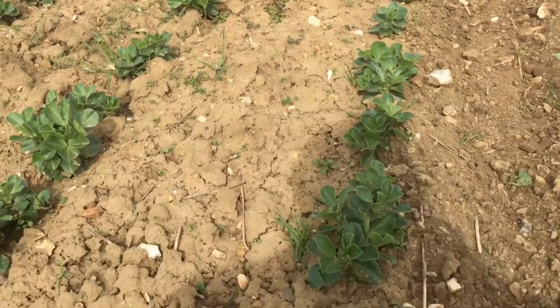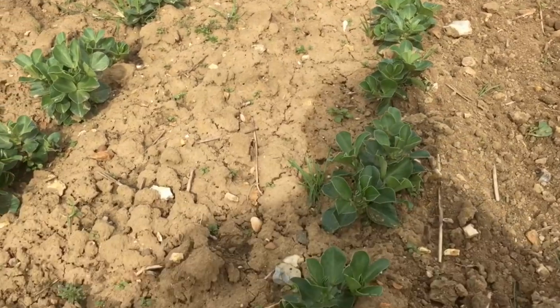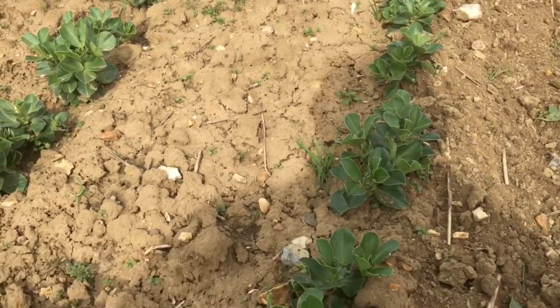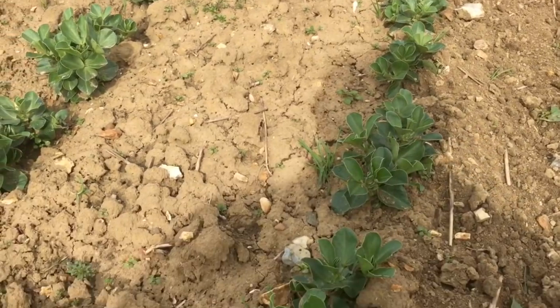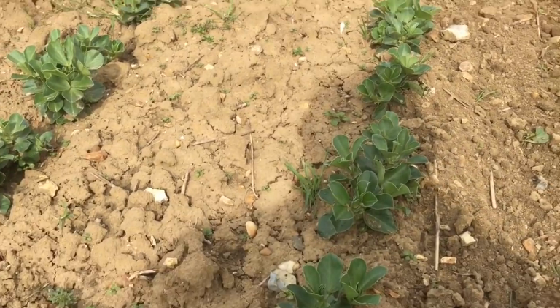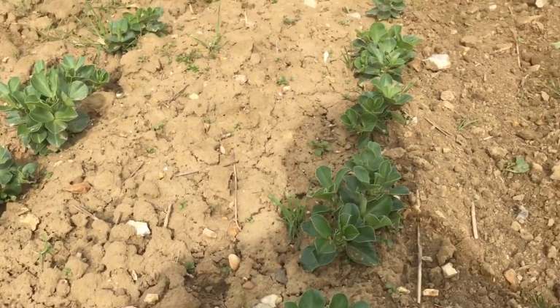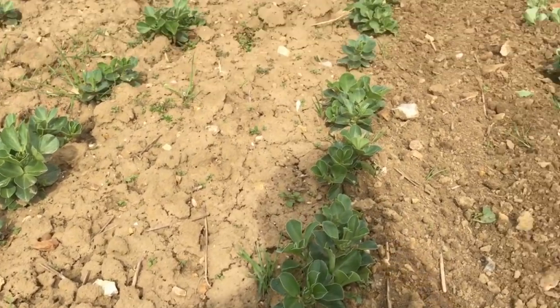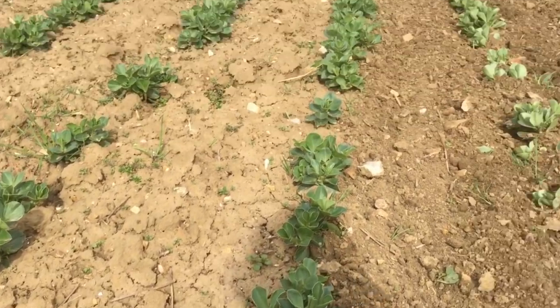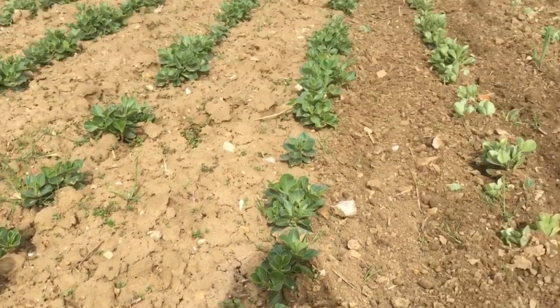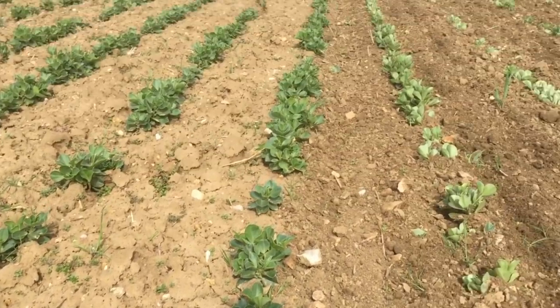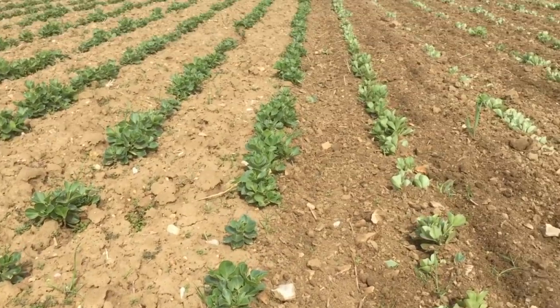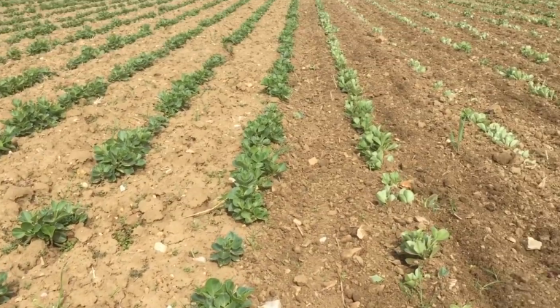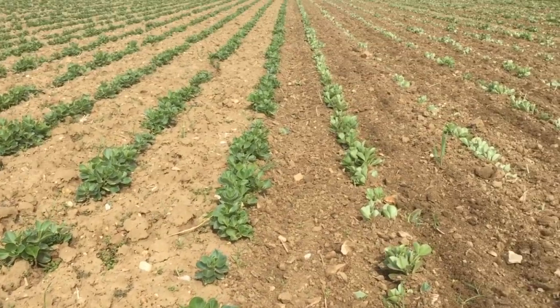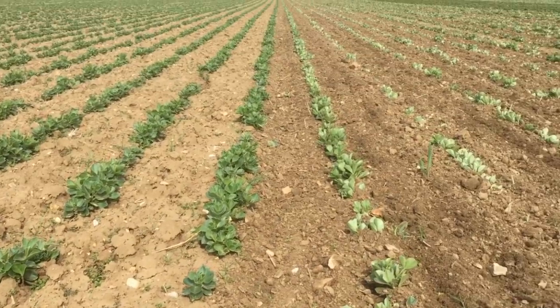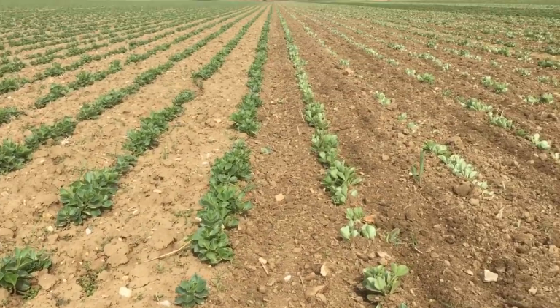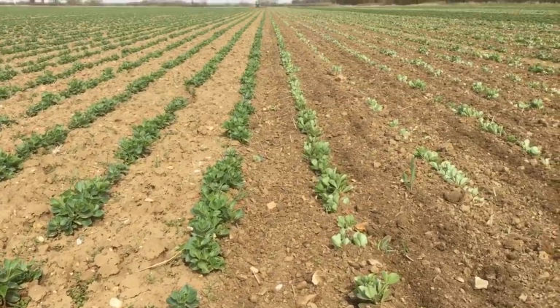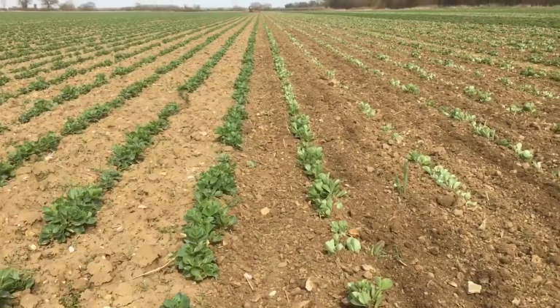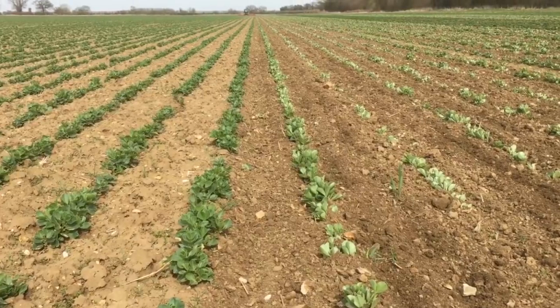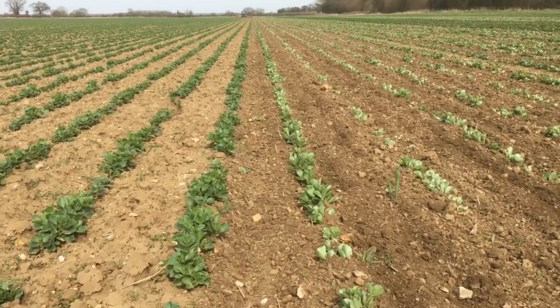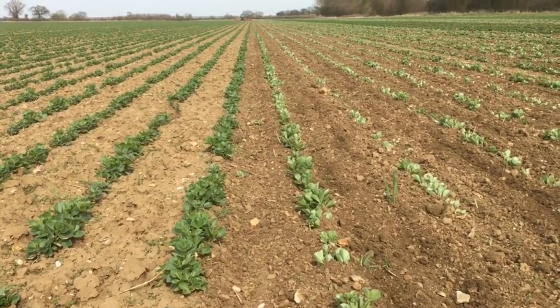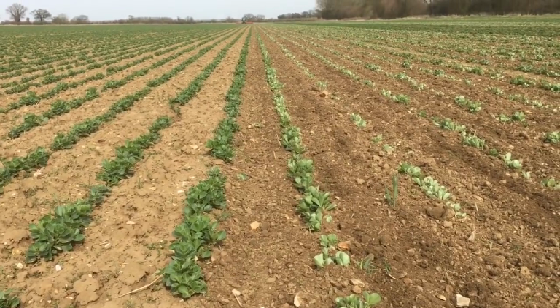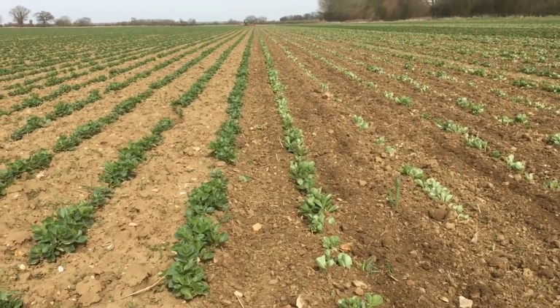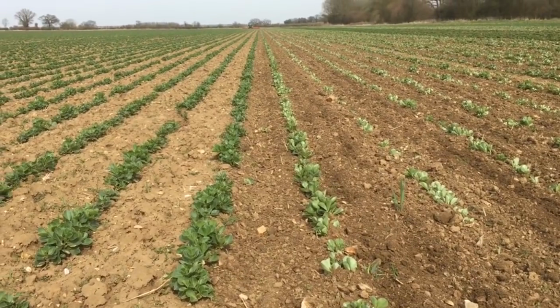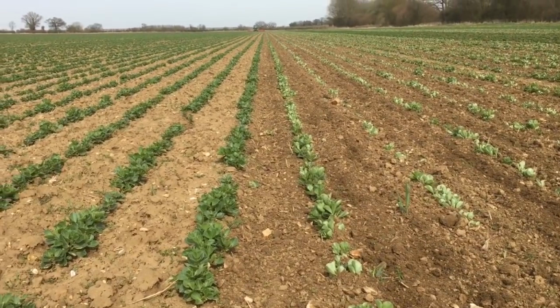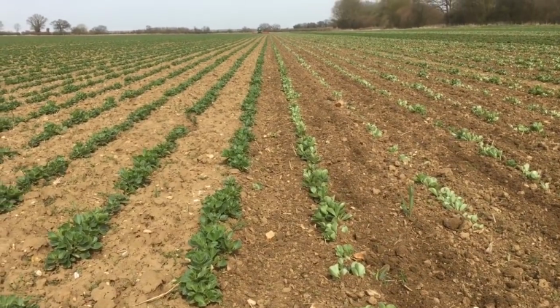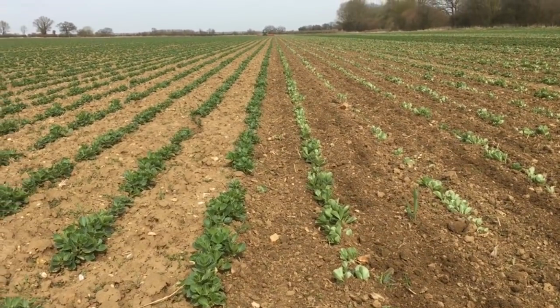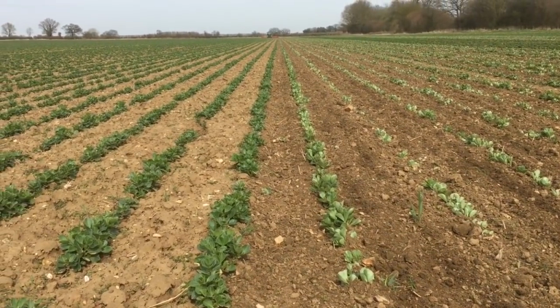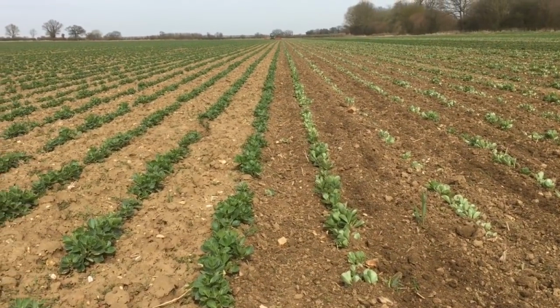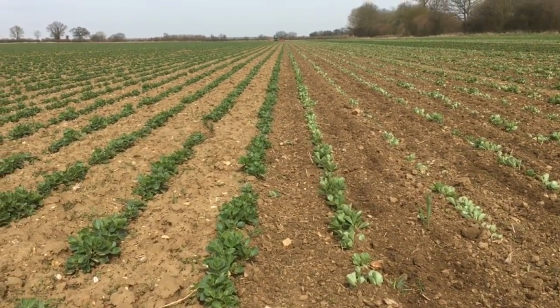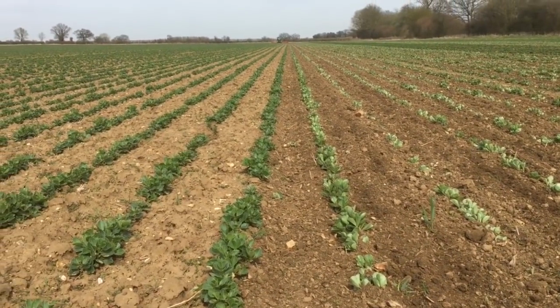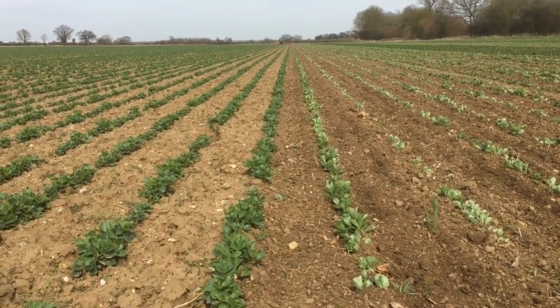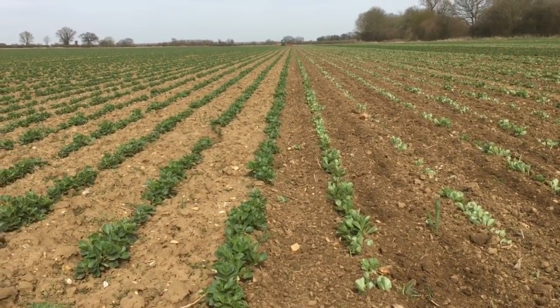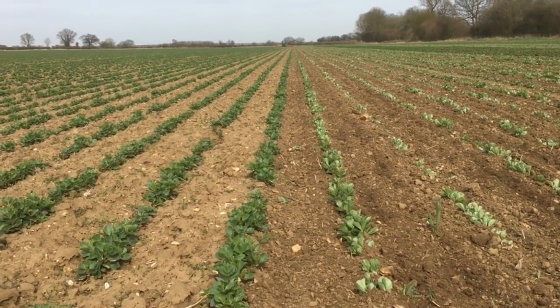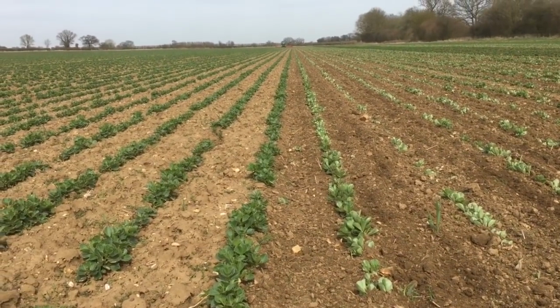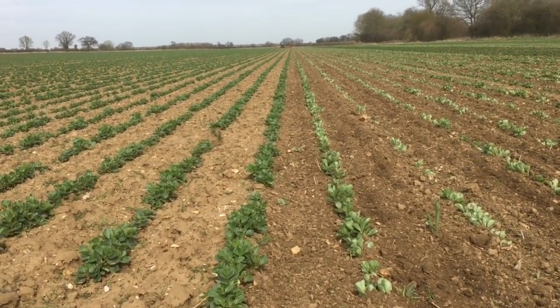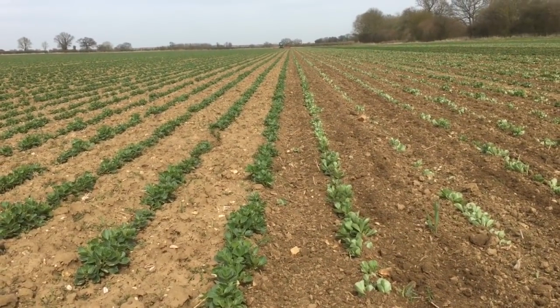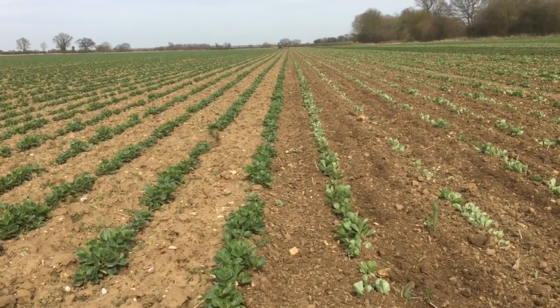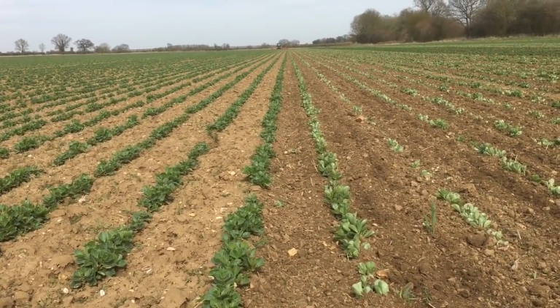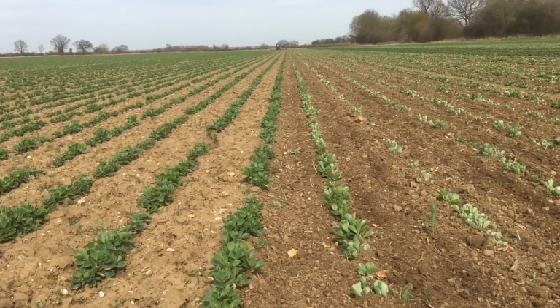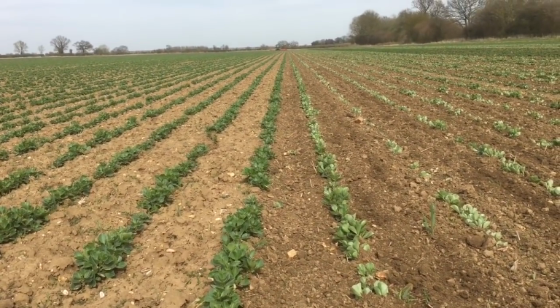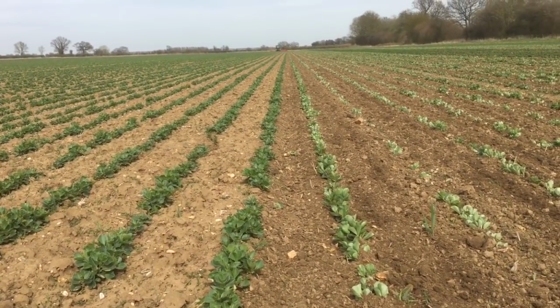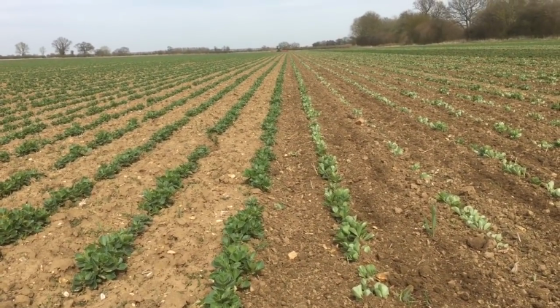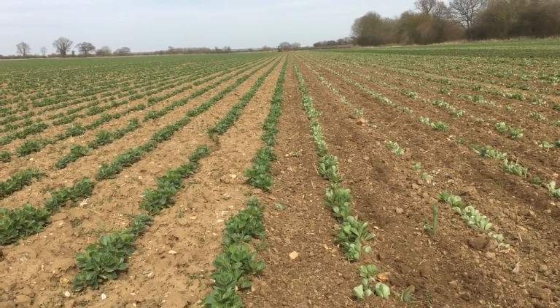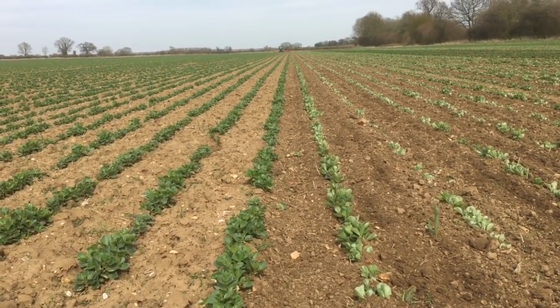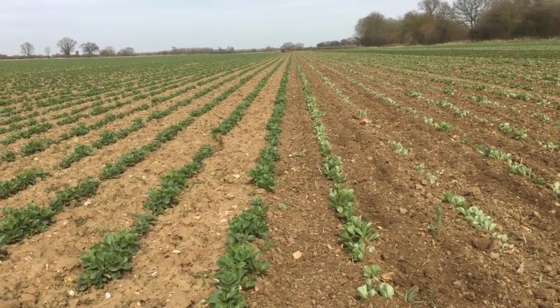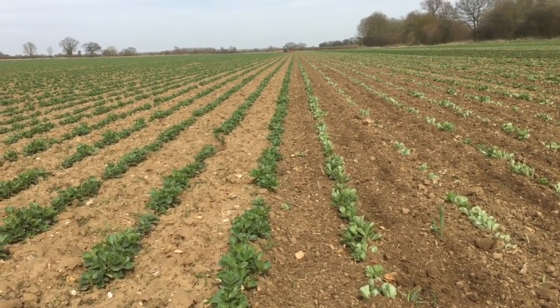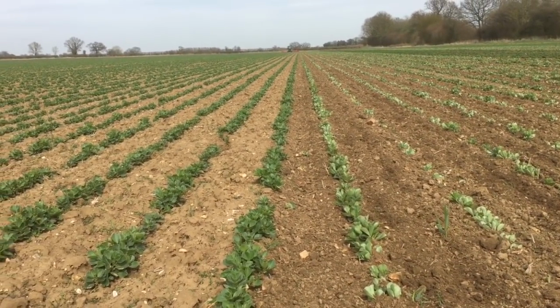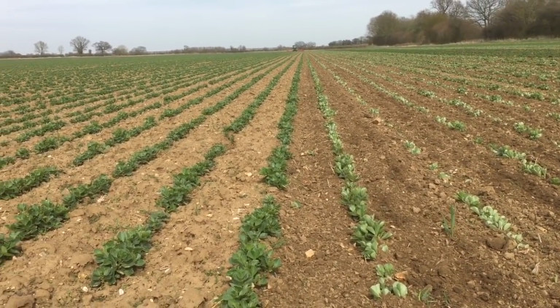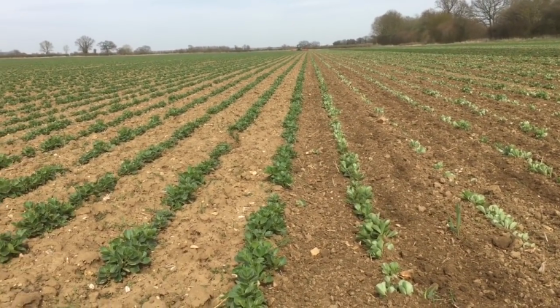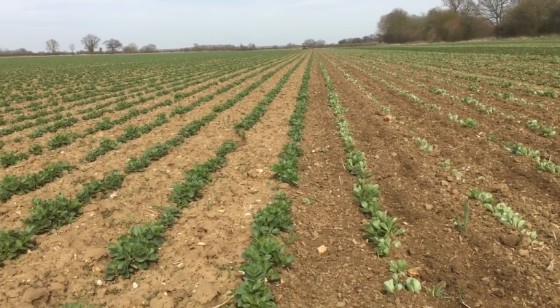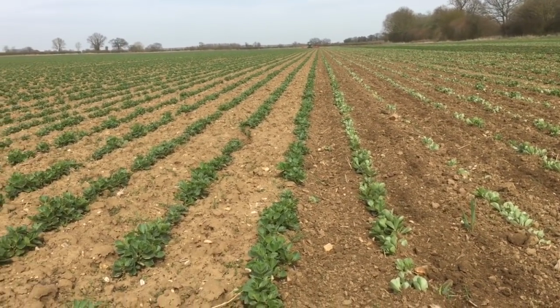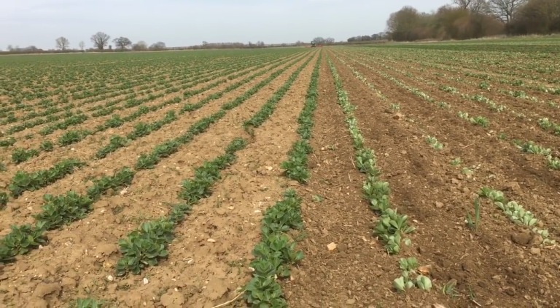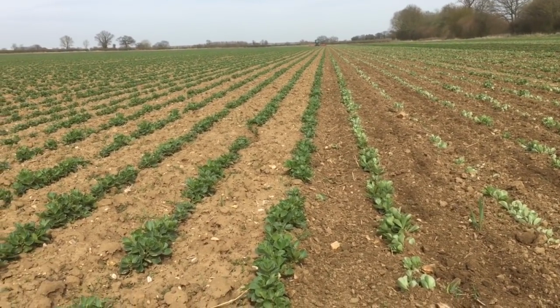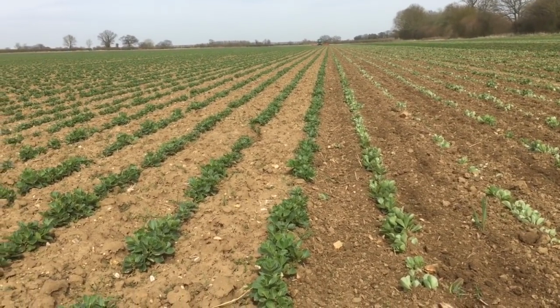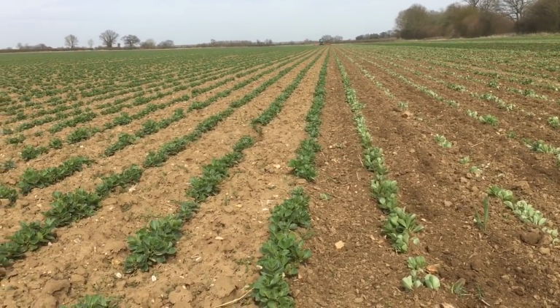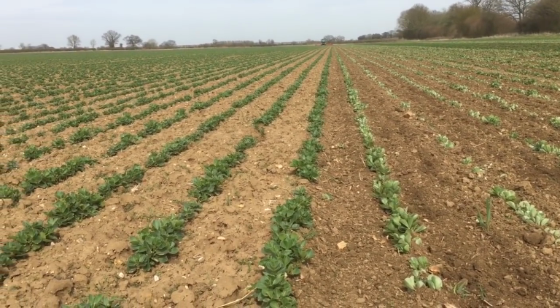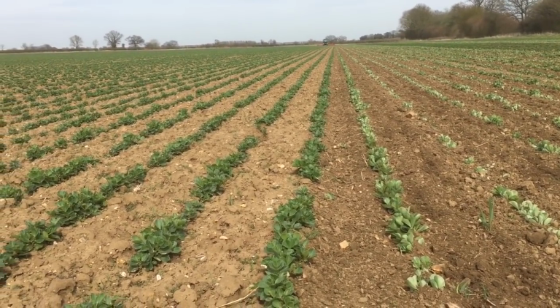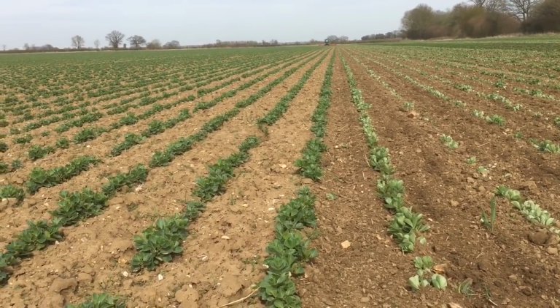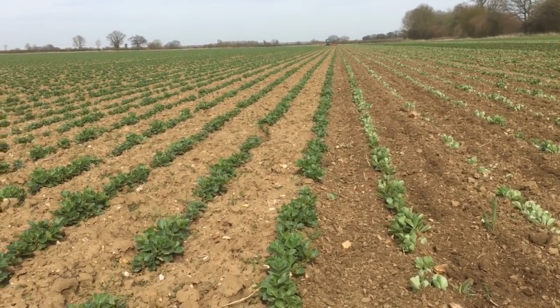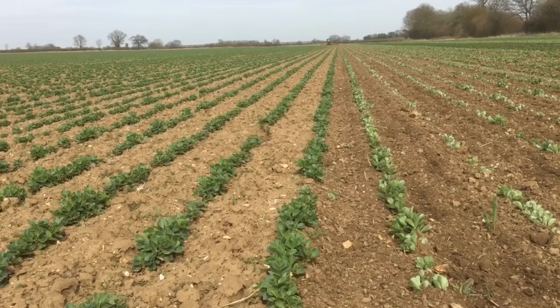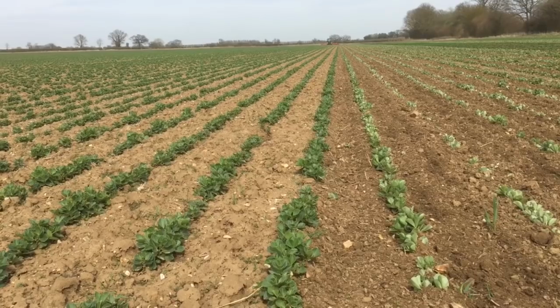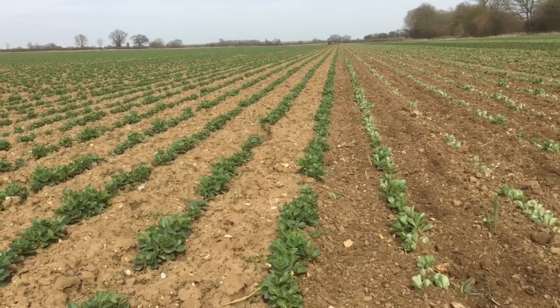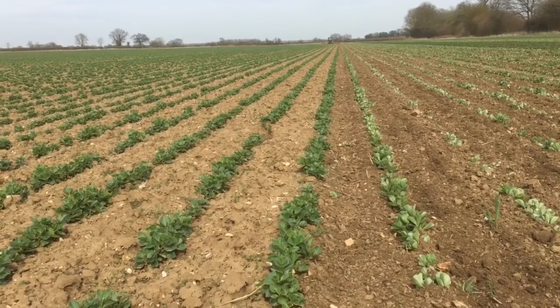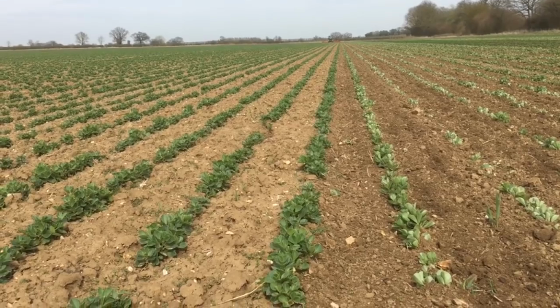The beans — we sowed them on 50cm rows this year, so we can hoe them really late, because they can be quite a weedy crop.